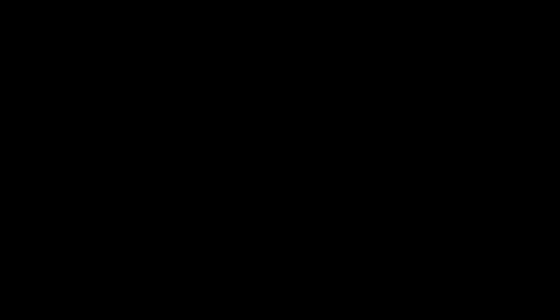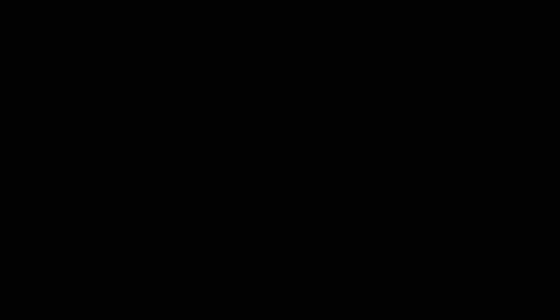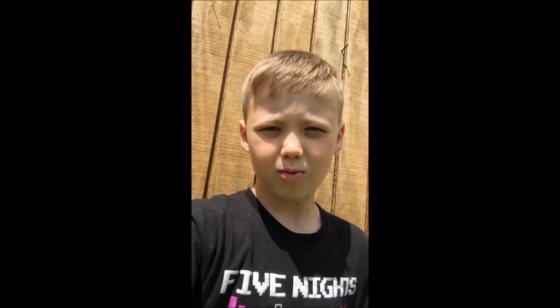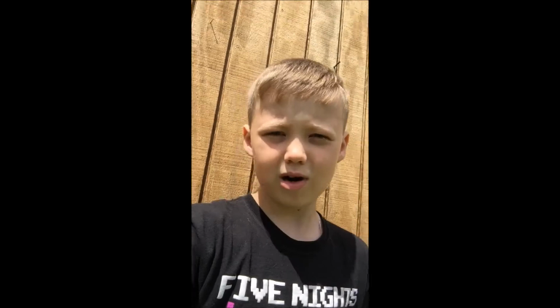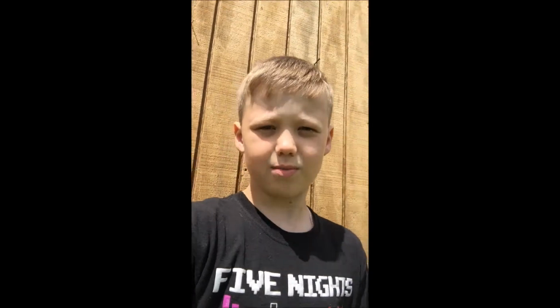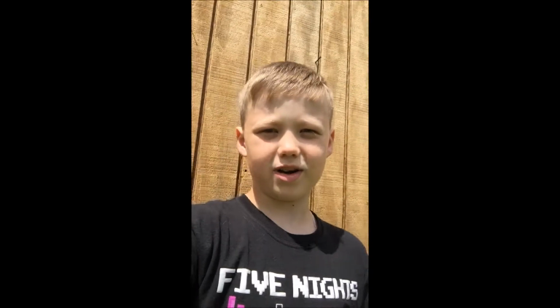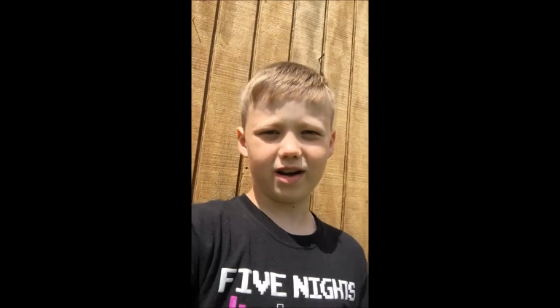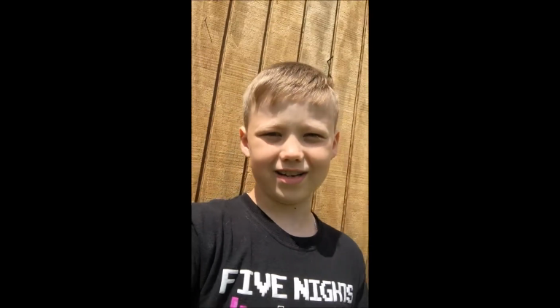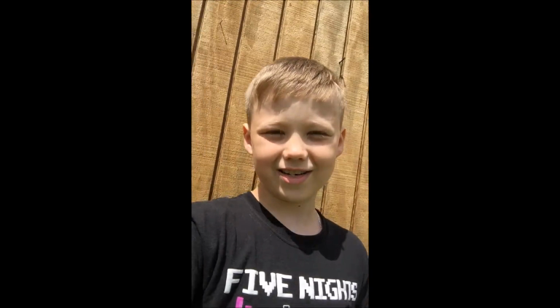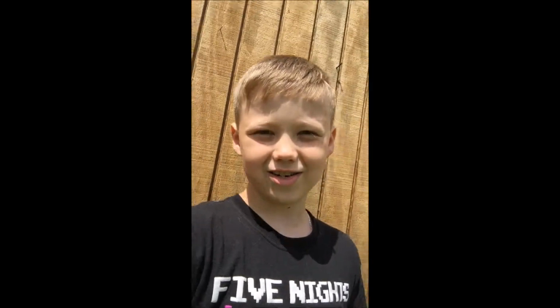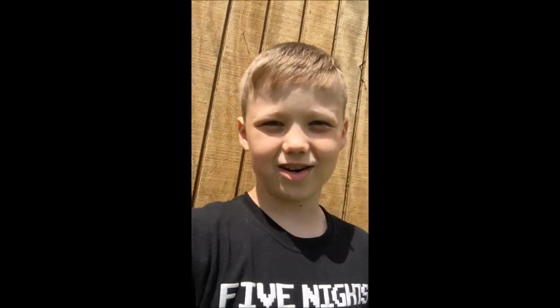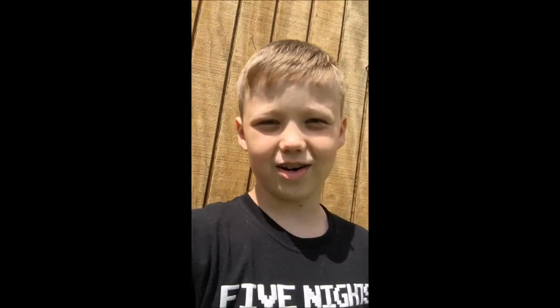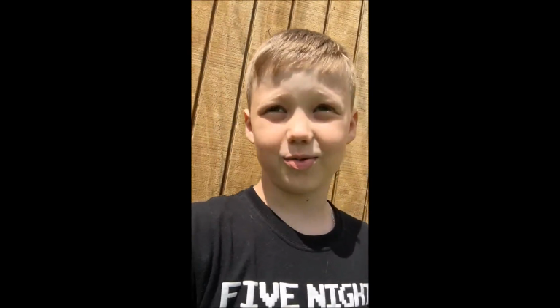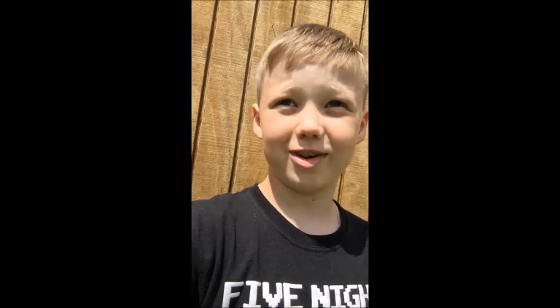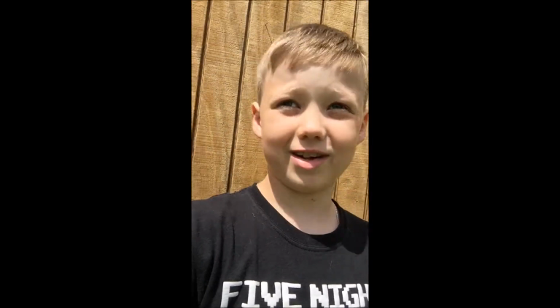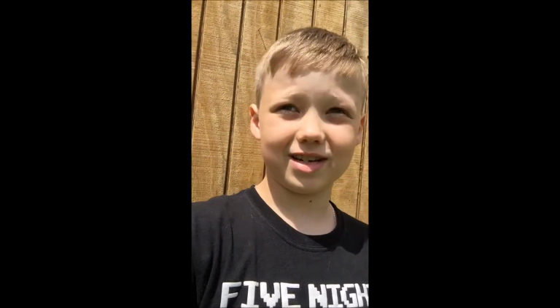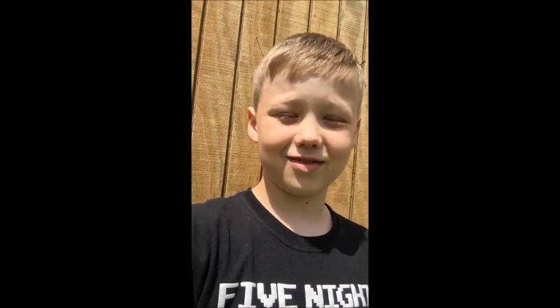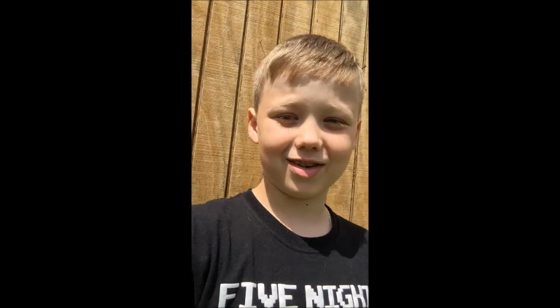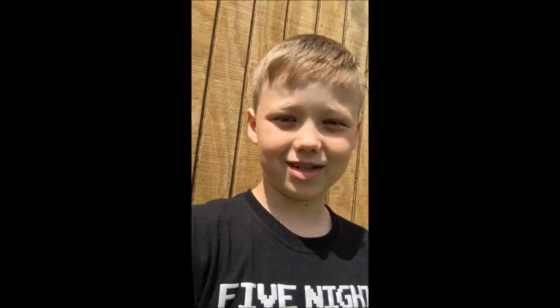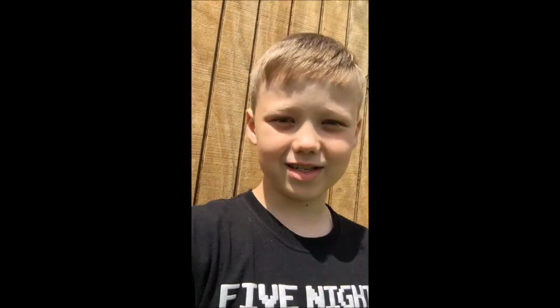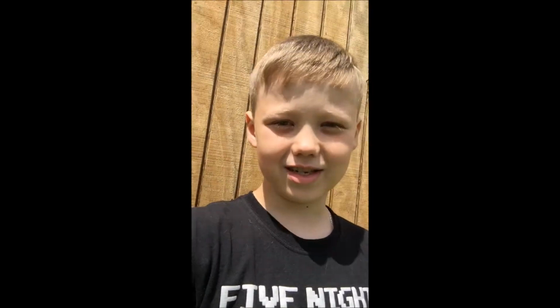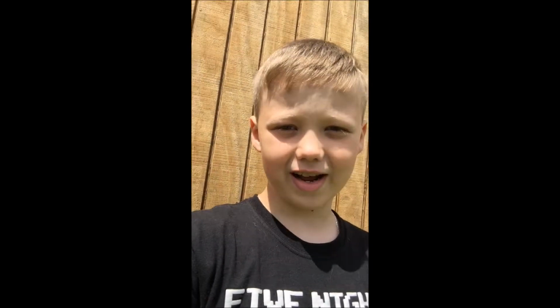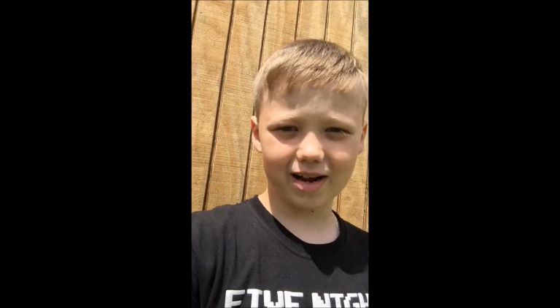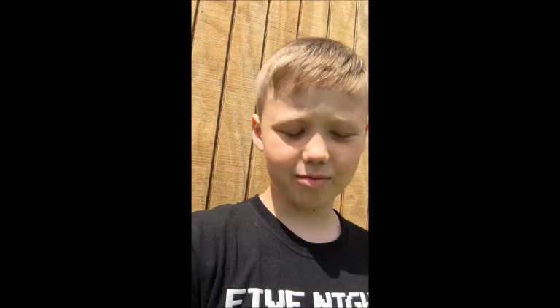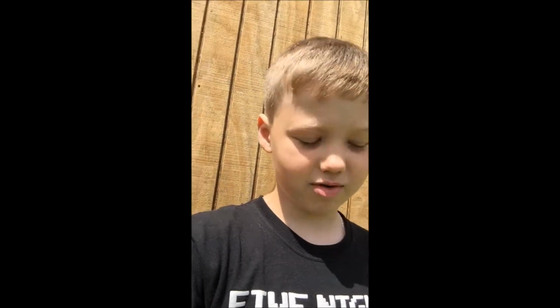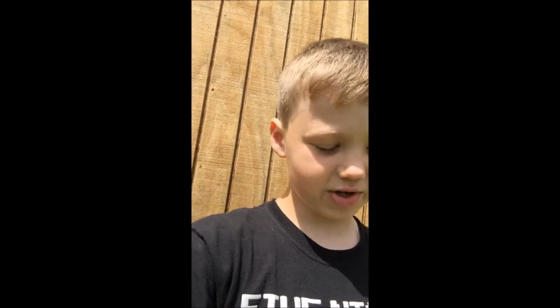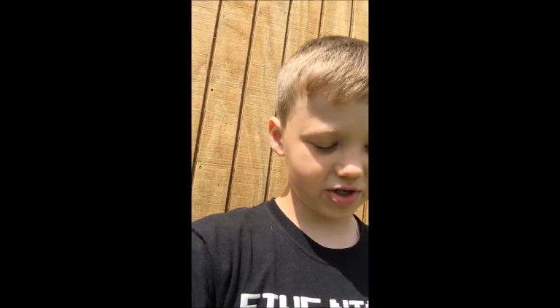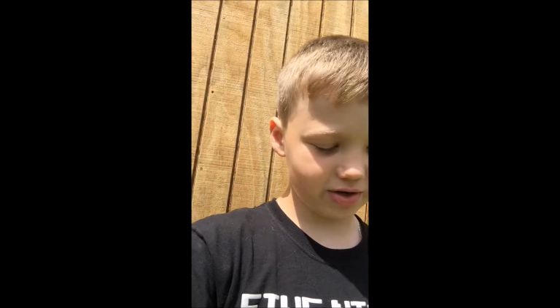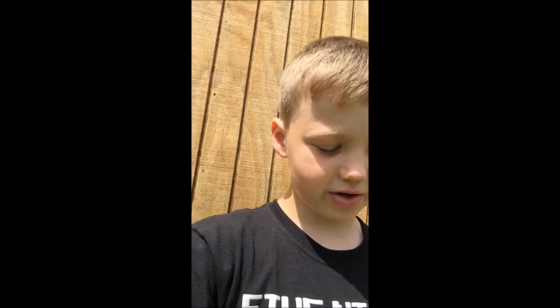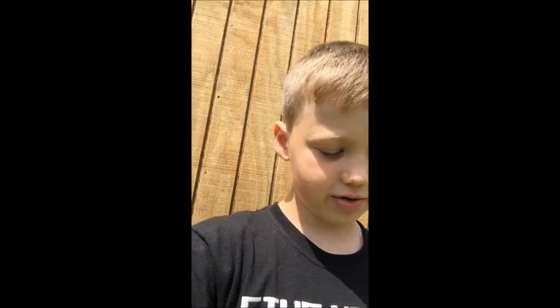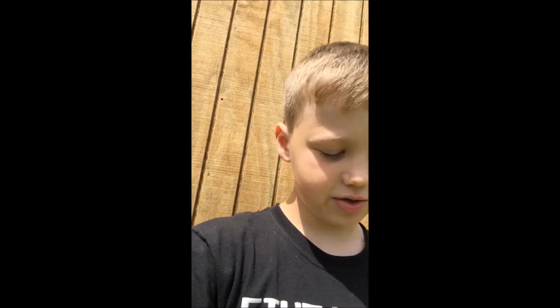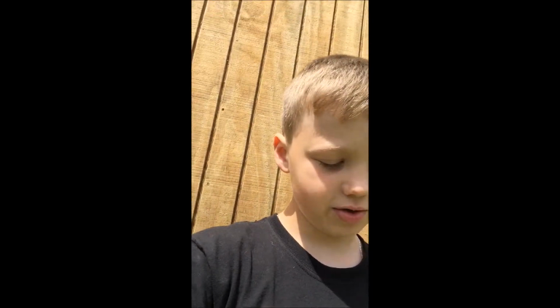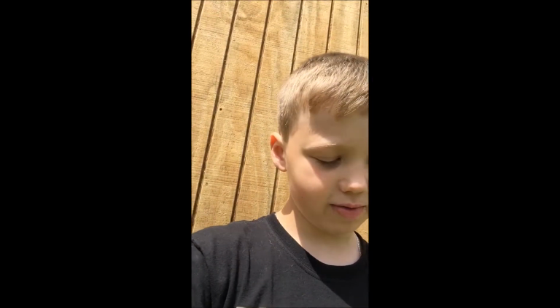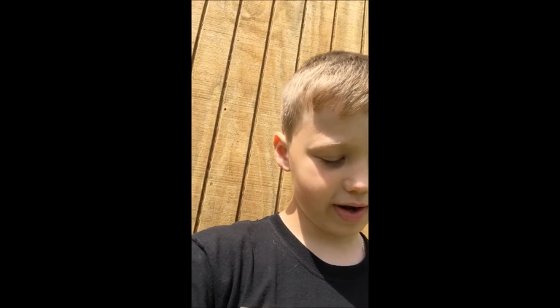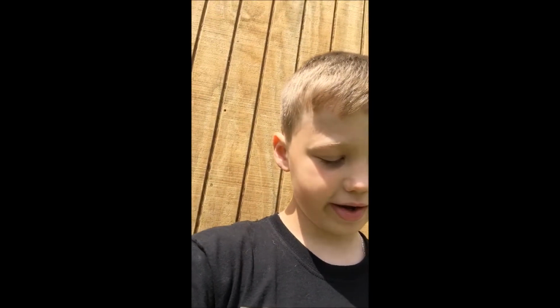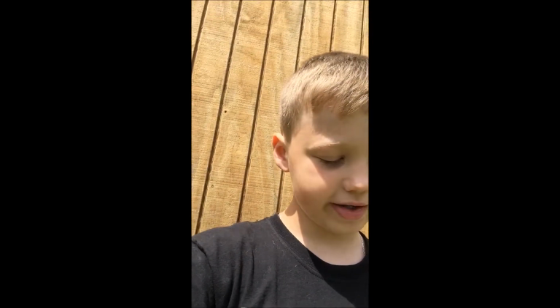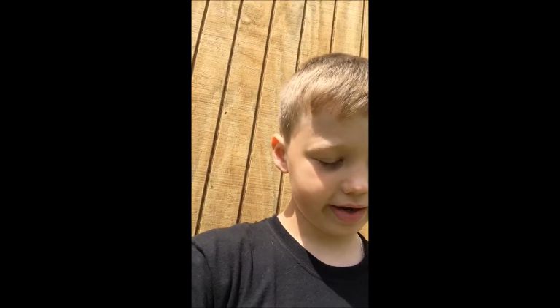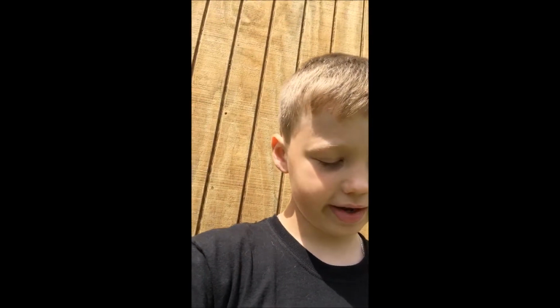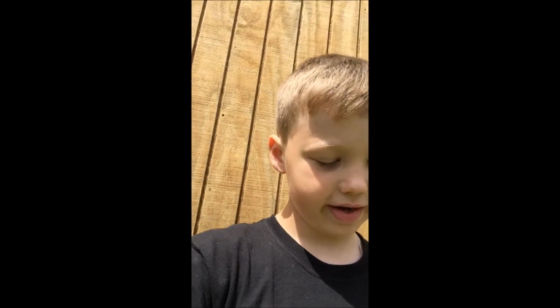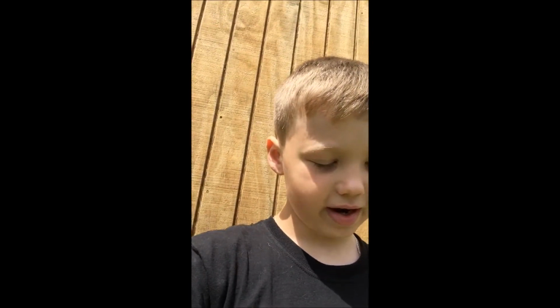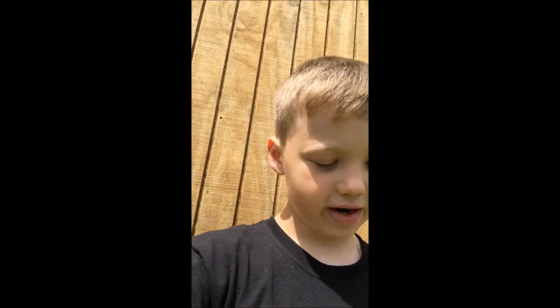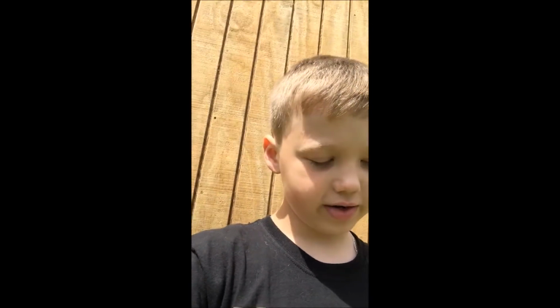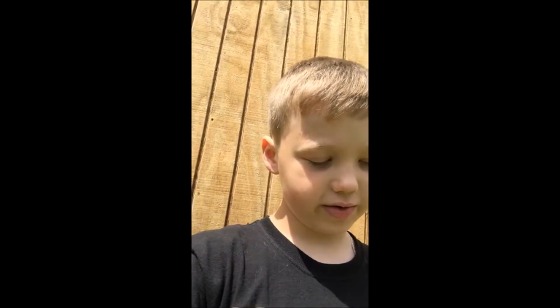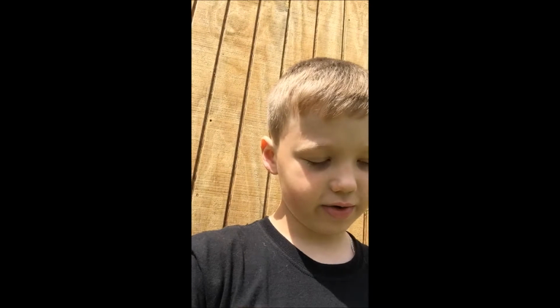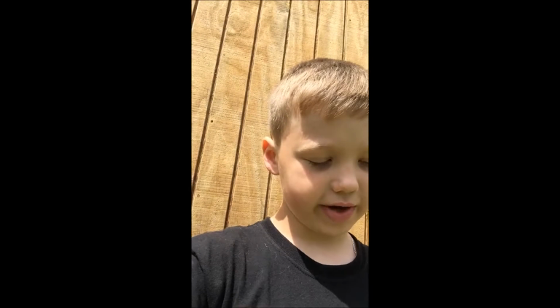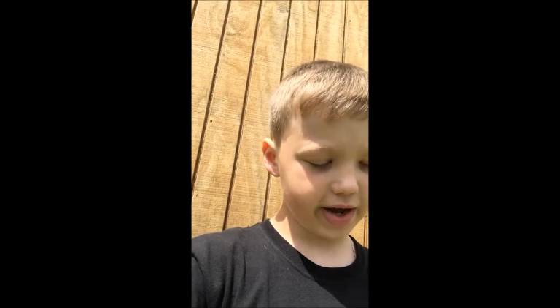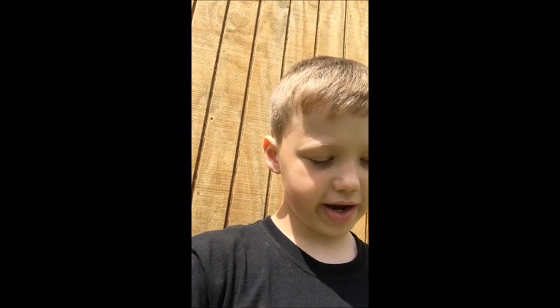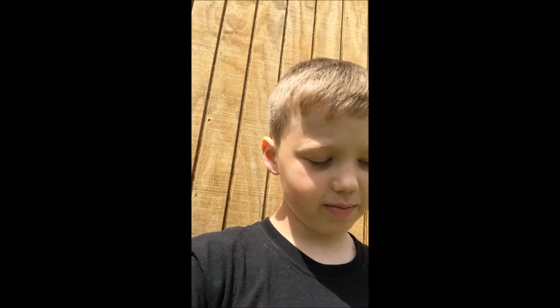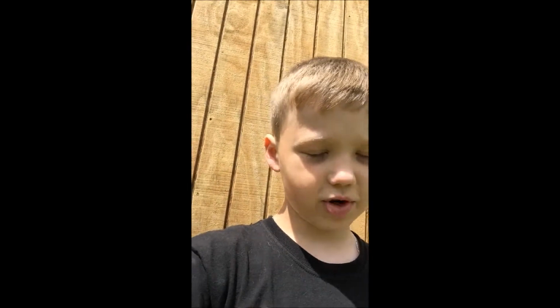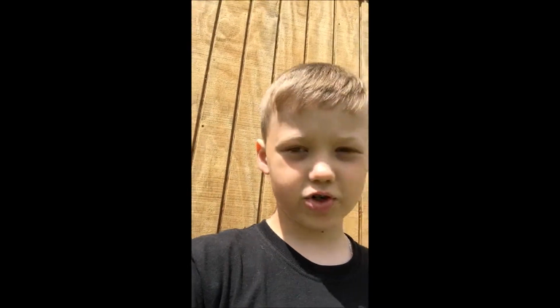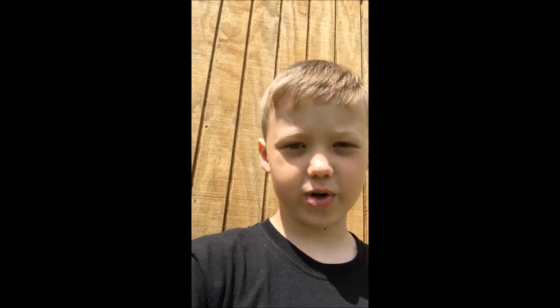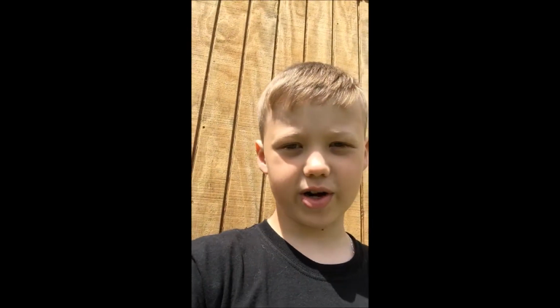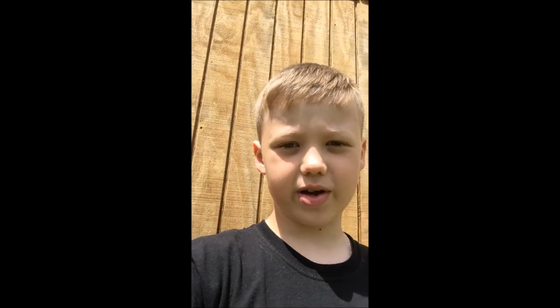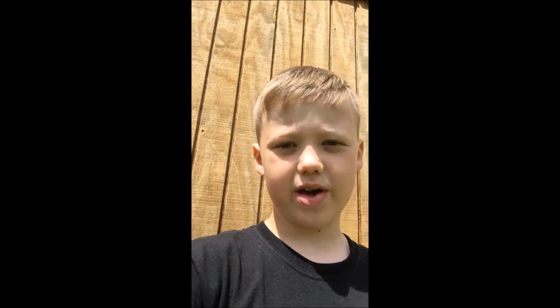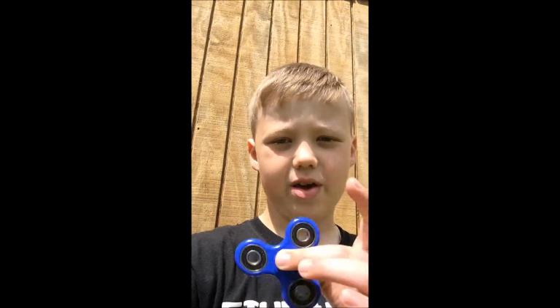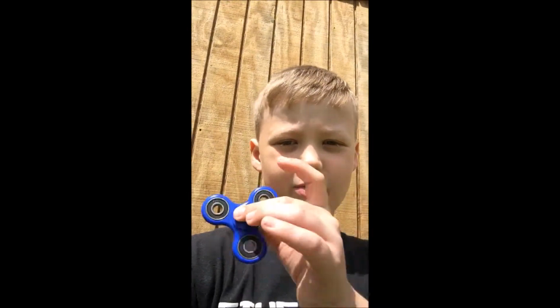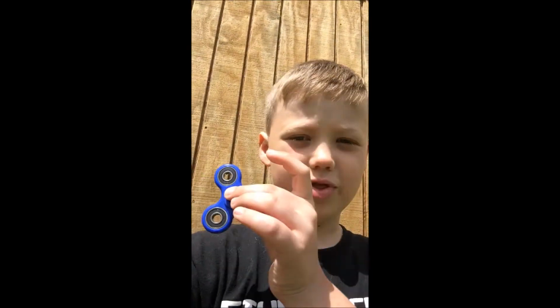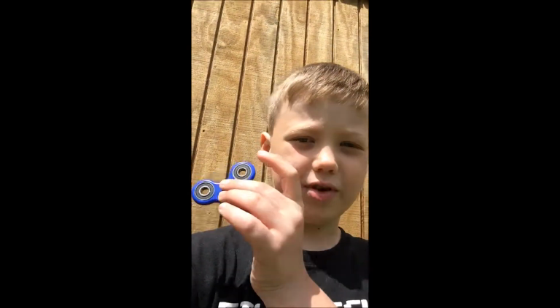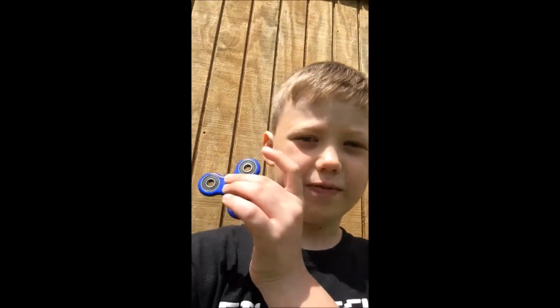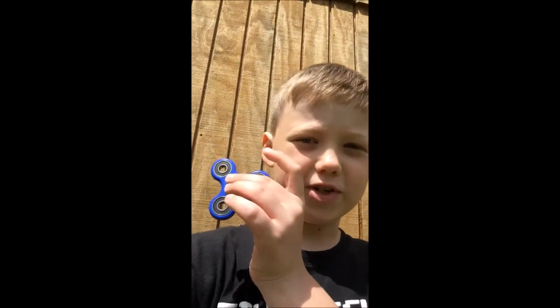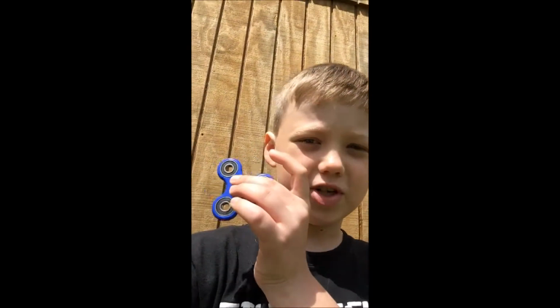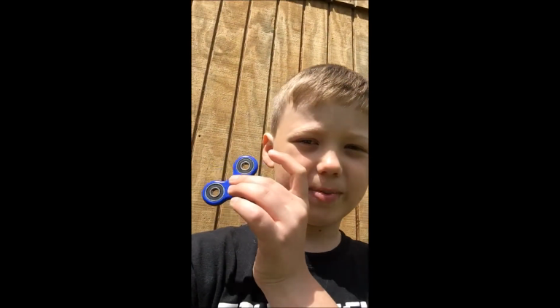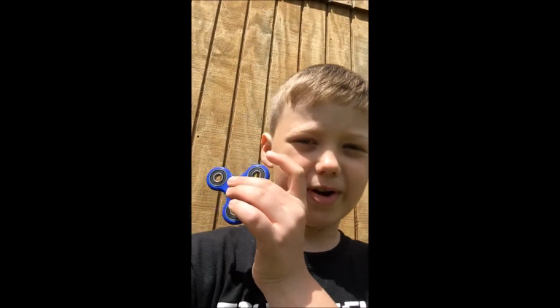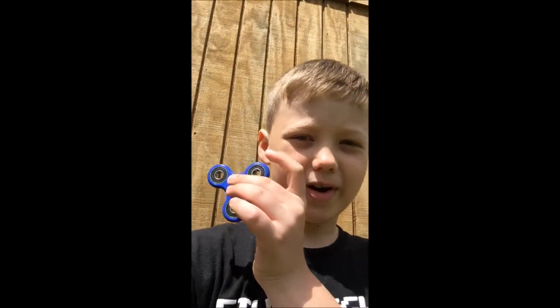What up guys, it's JarnCraft187 and today I'm going to be showing you two ways how to do a camera trick with your fidget spinner.